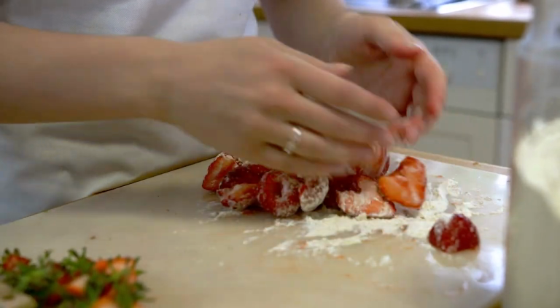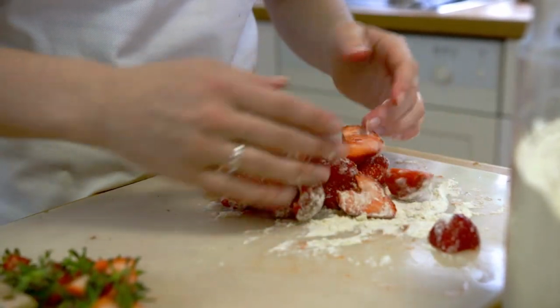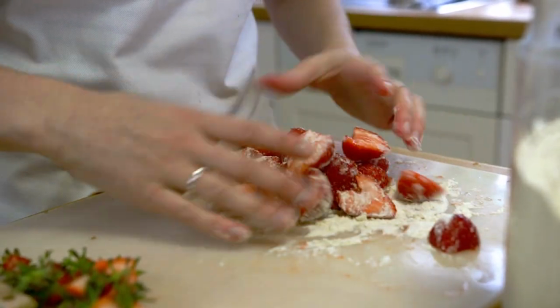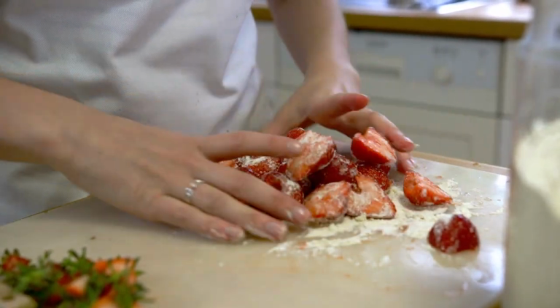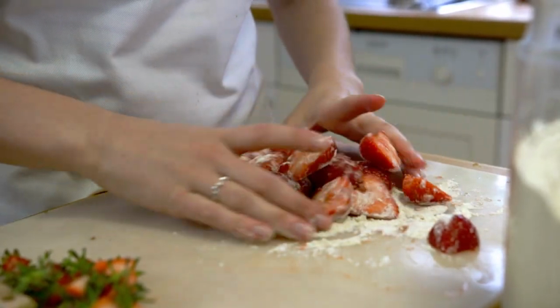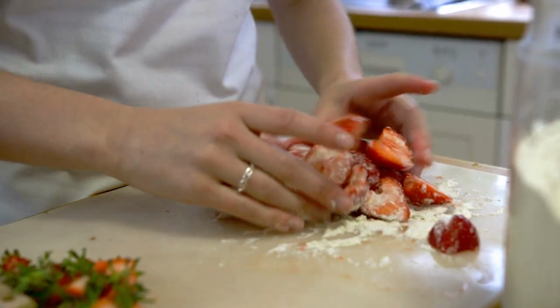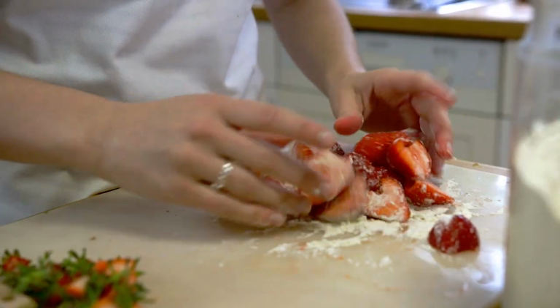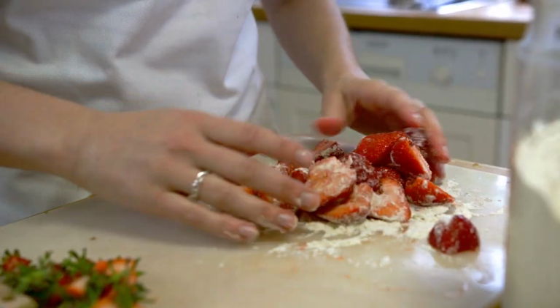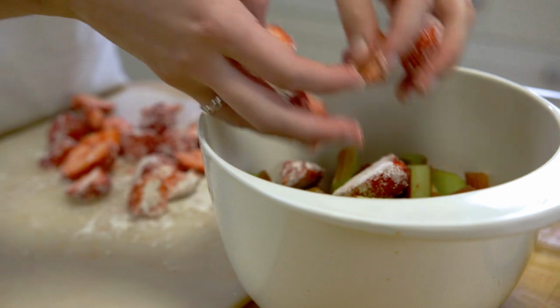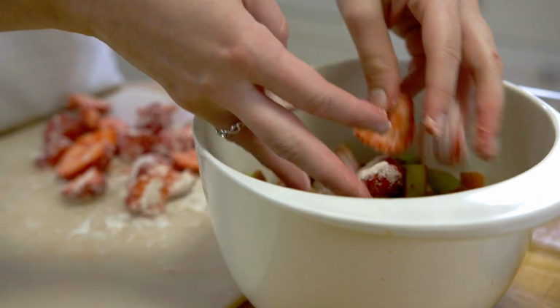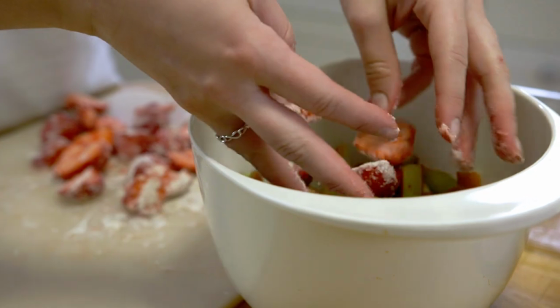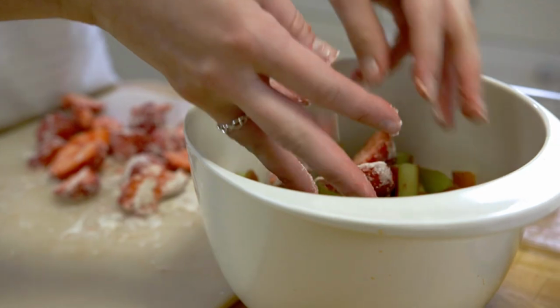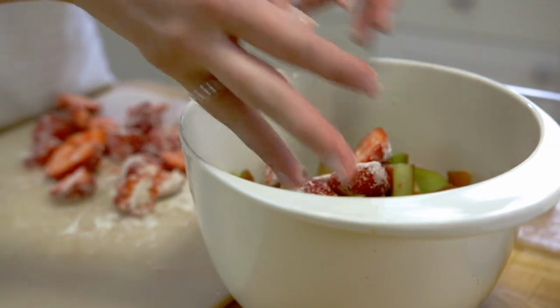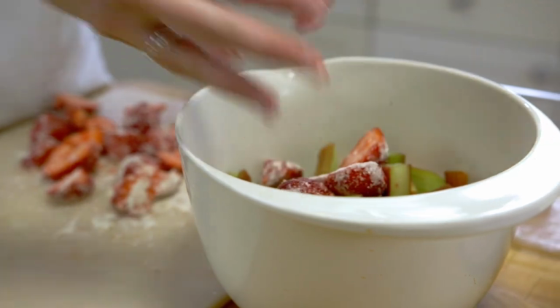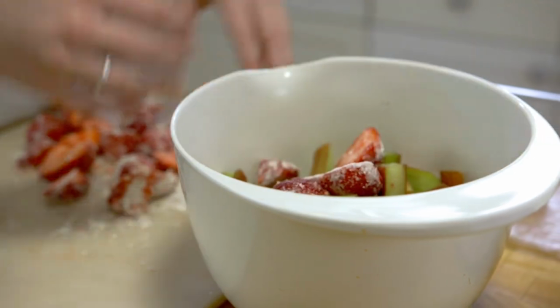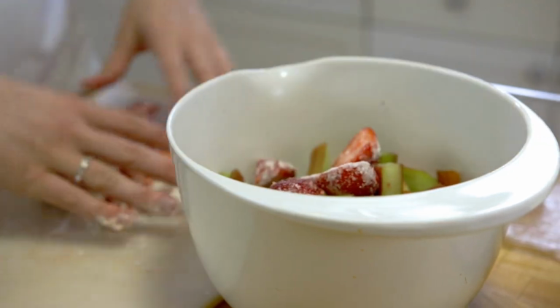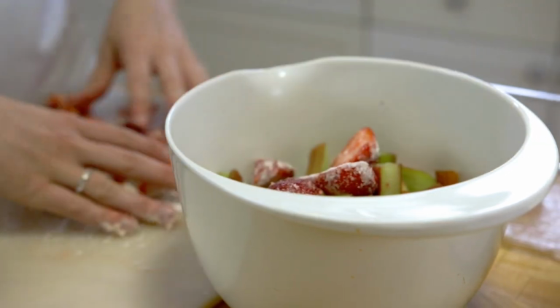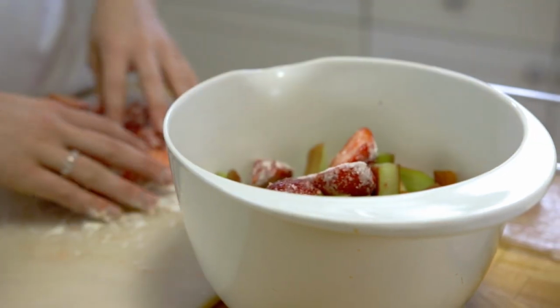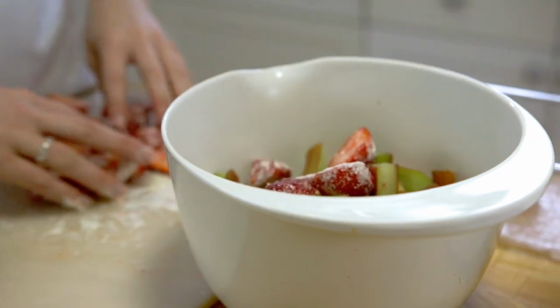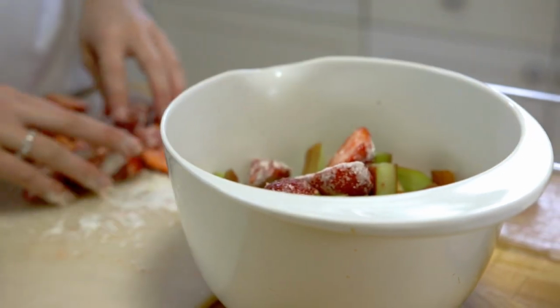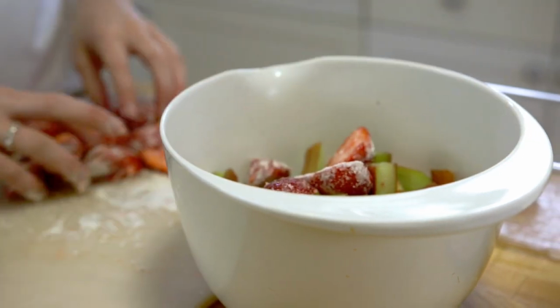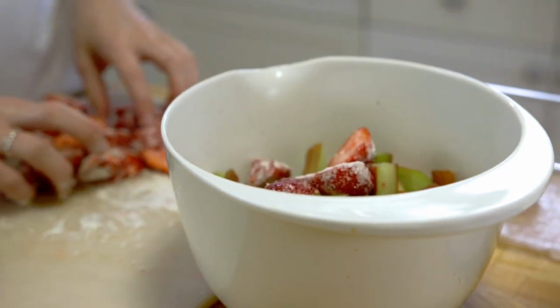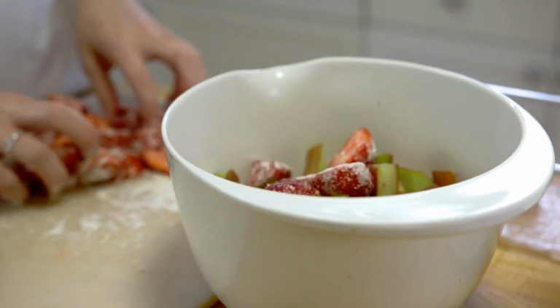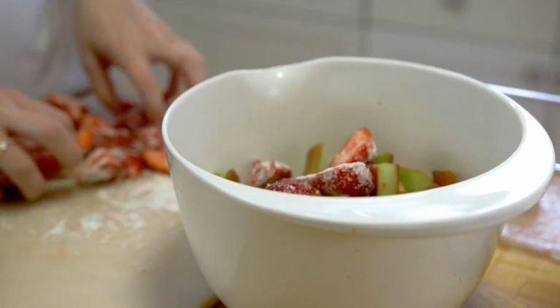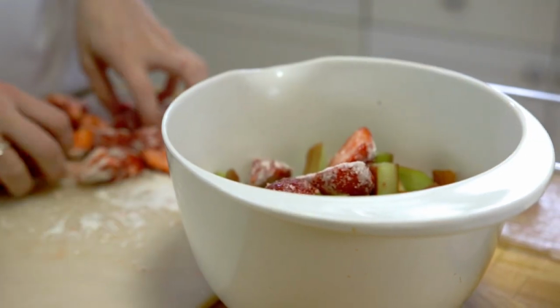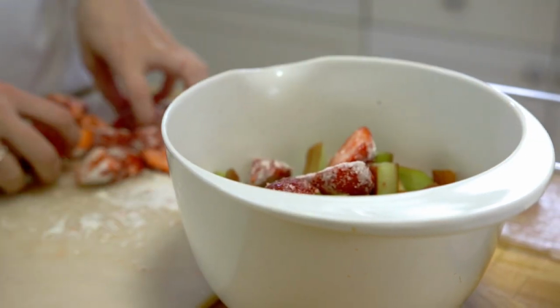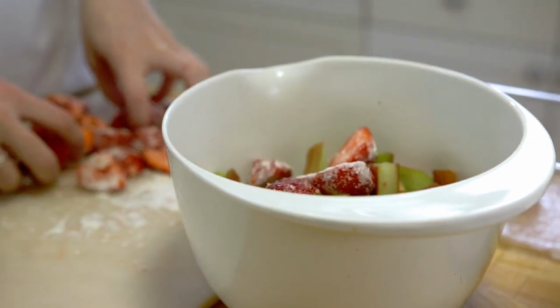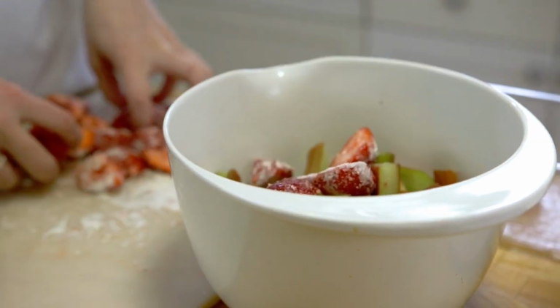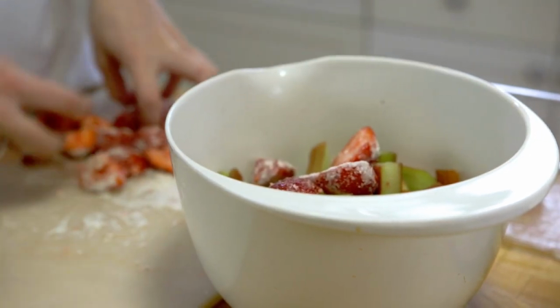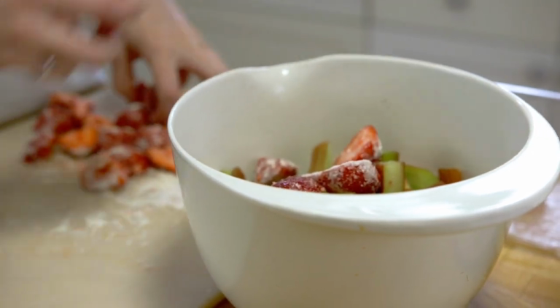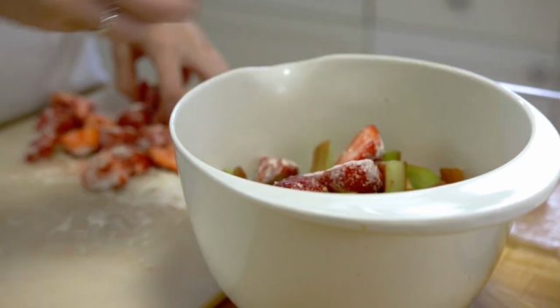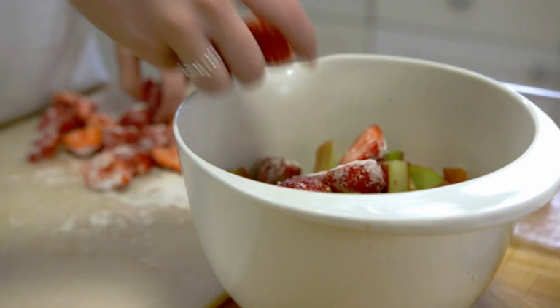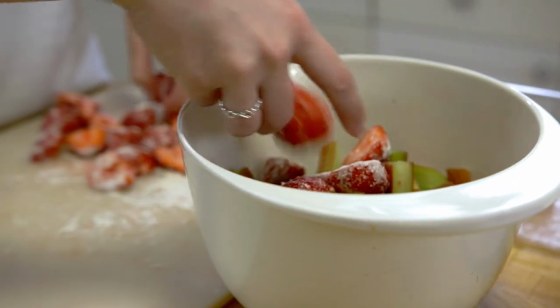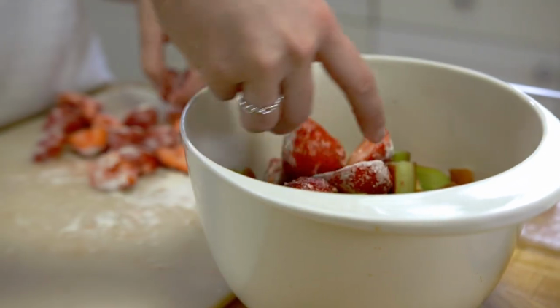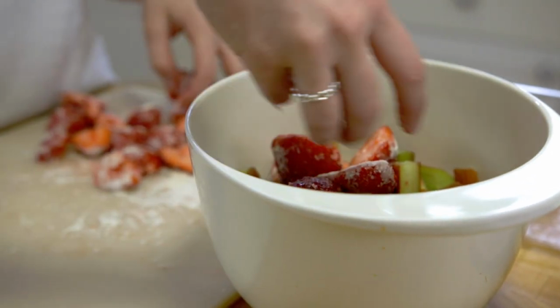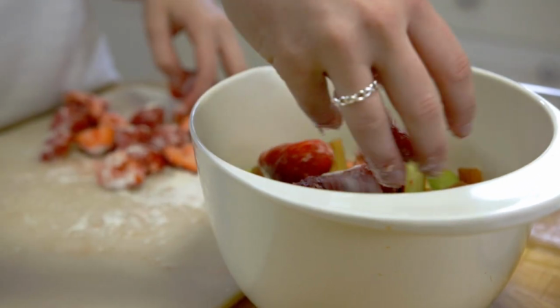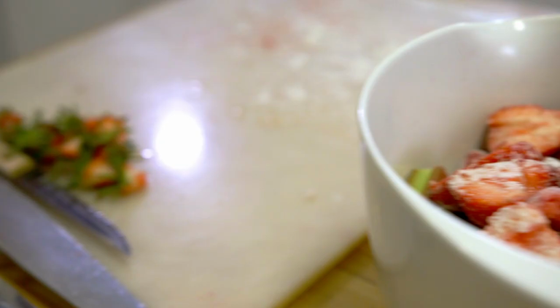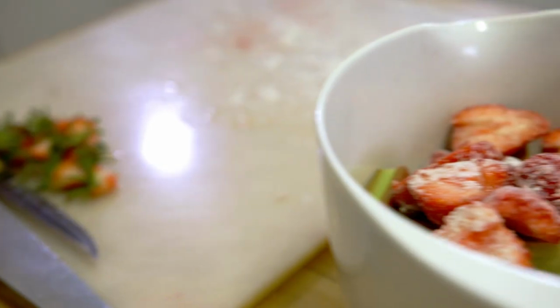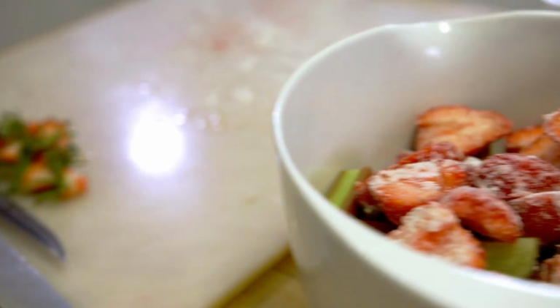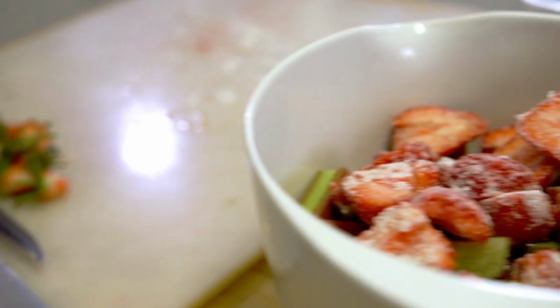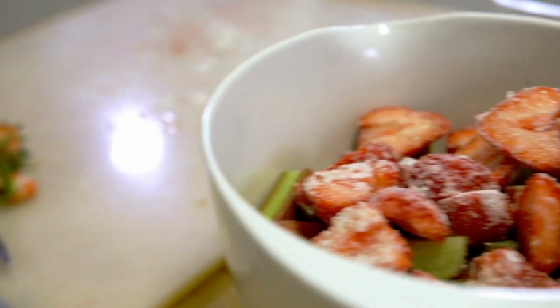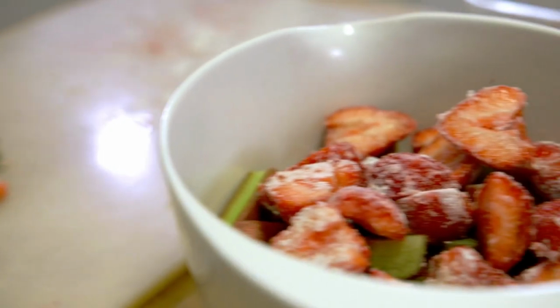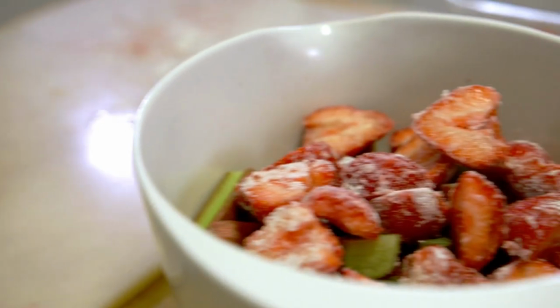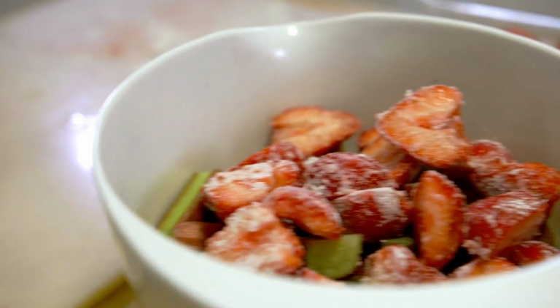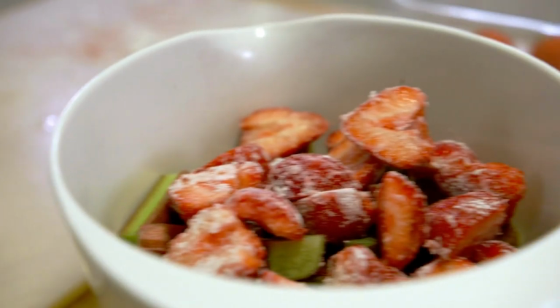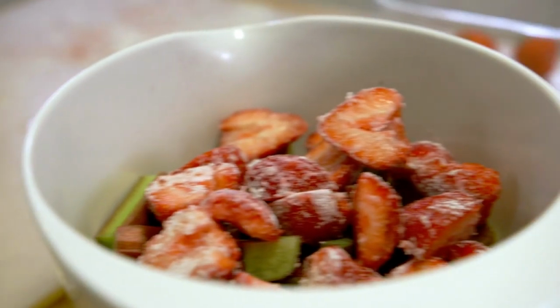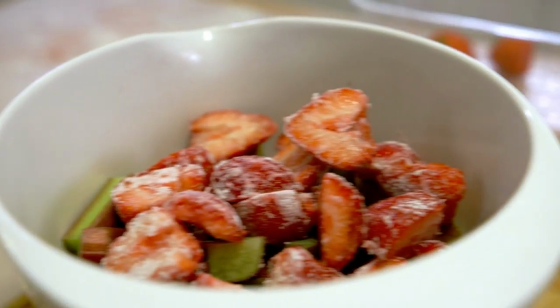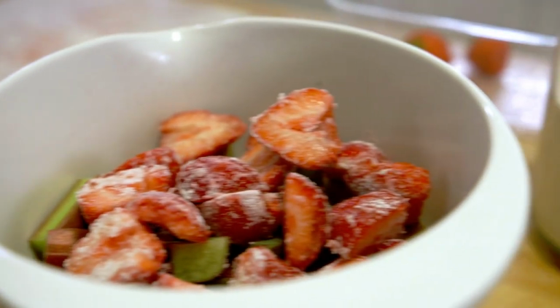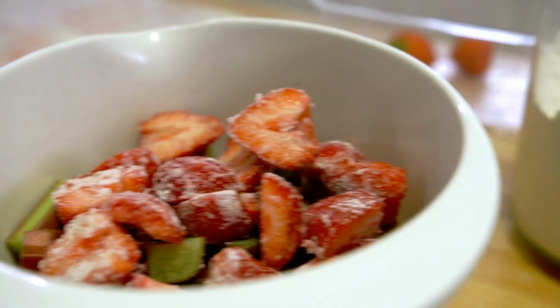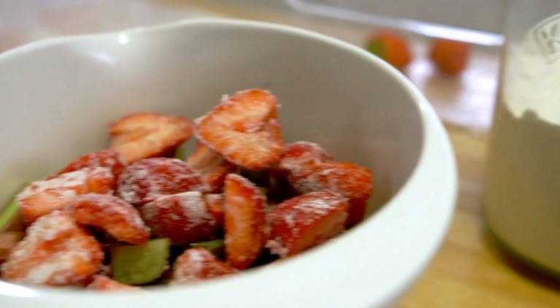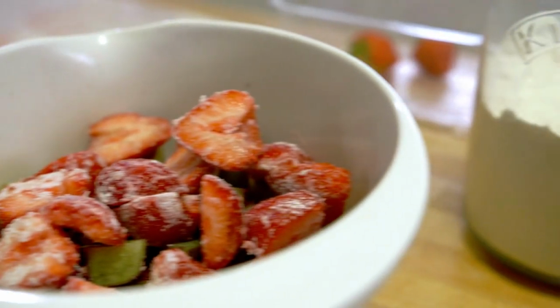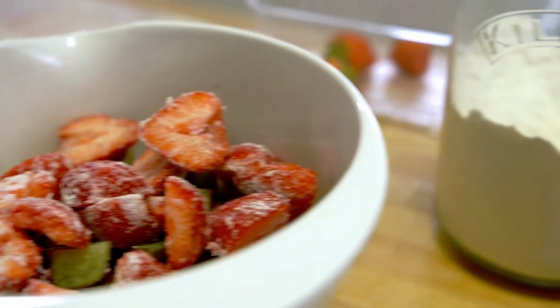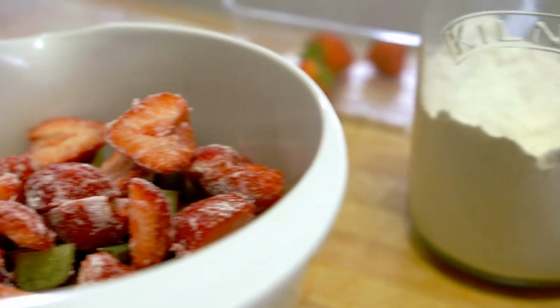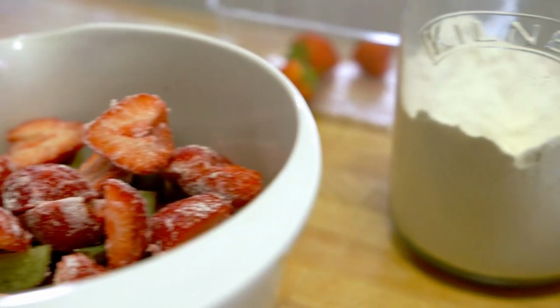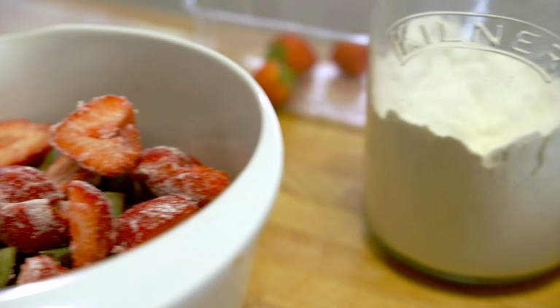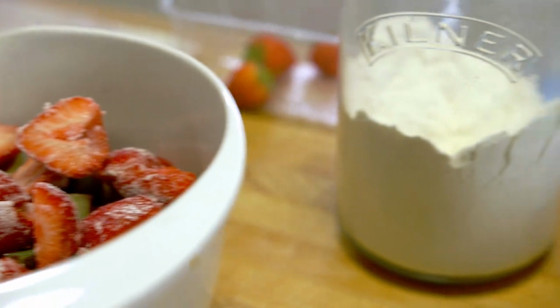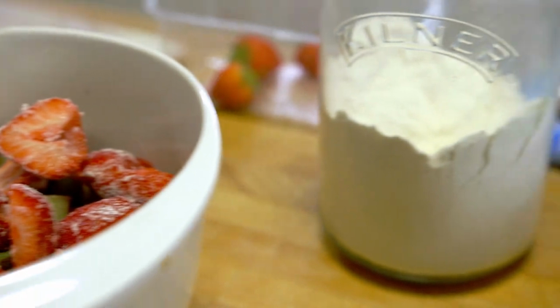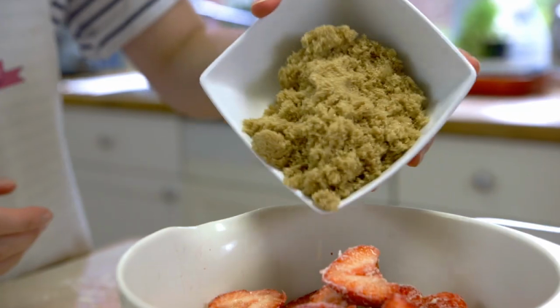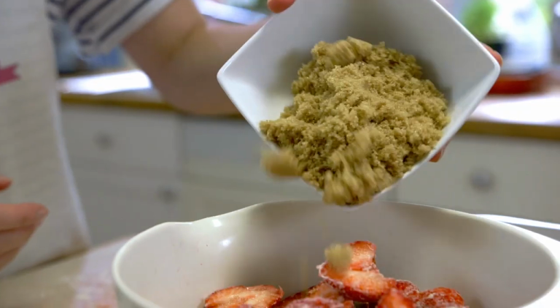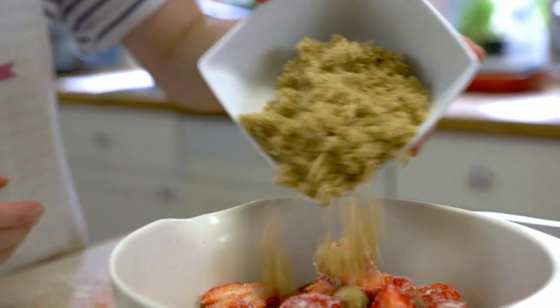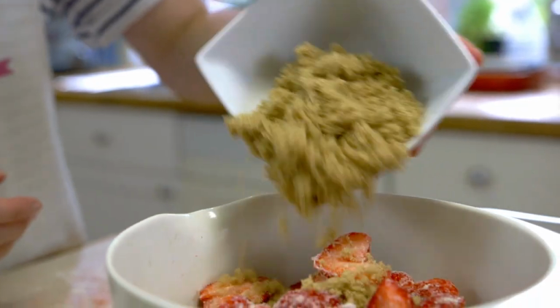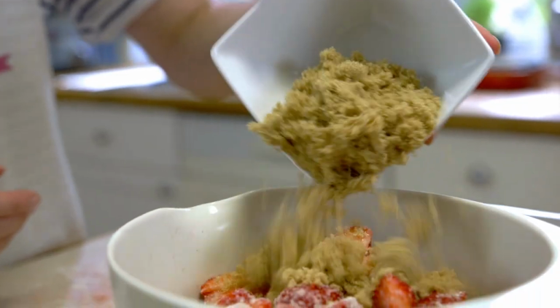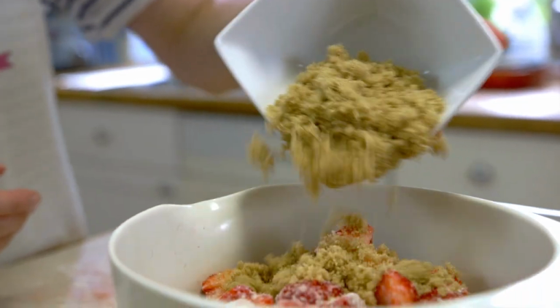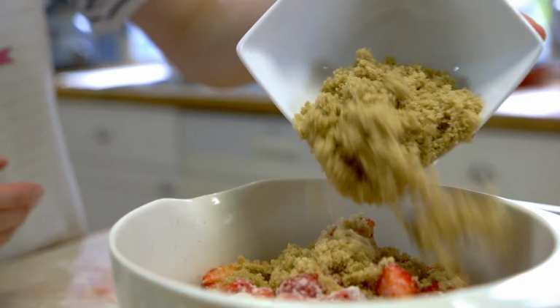Add them into your bowl, sprinkle over the soft brown sugar, and use your hands to mix all of the ingredients together.